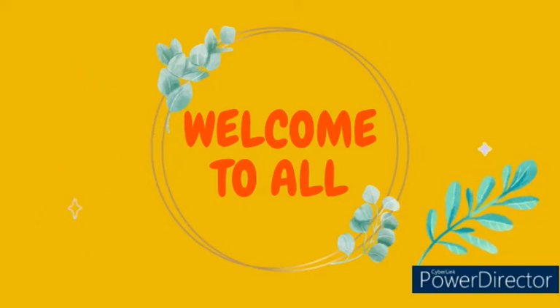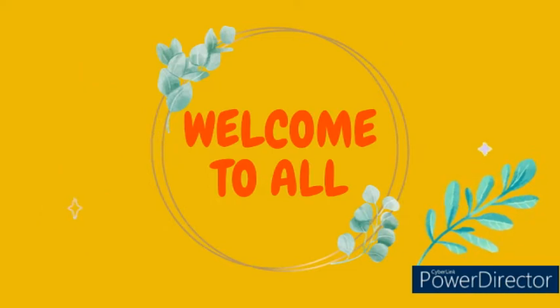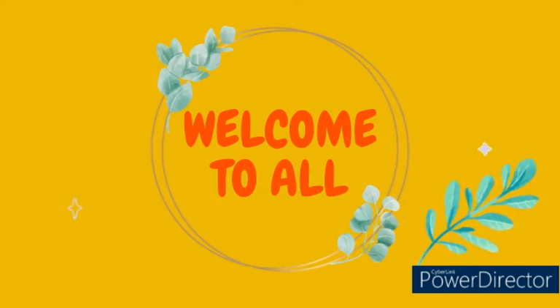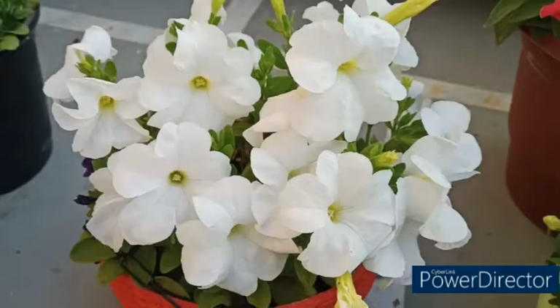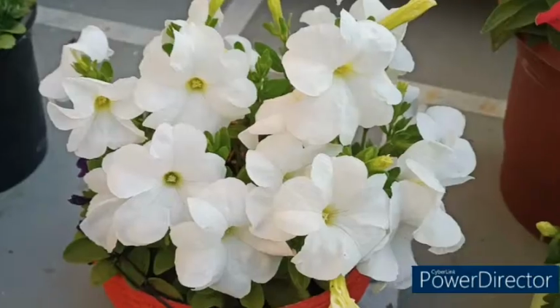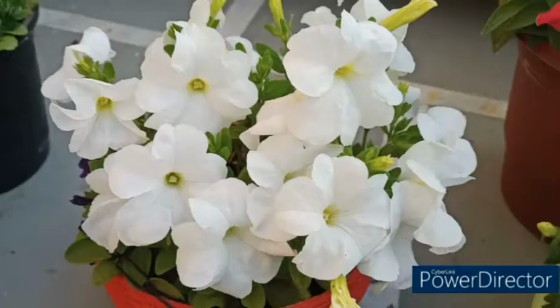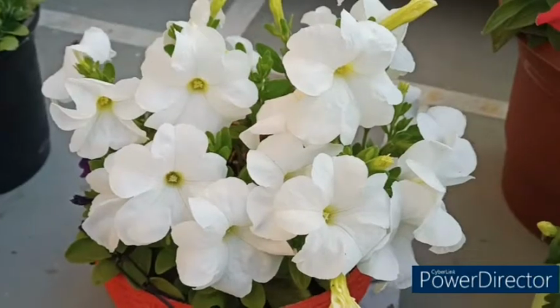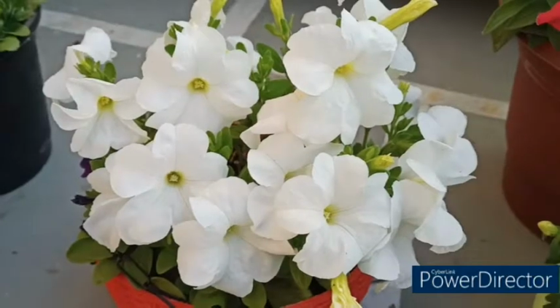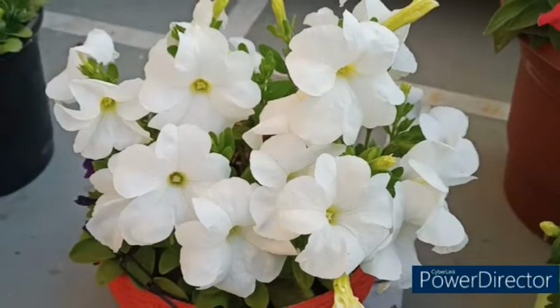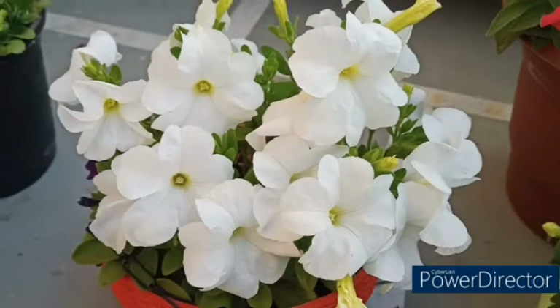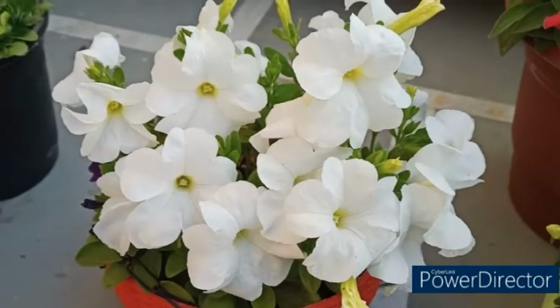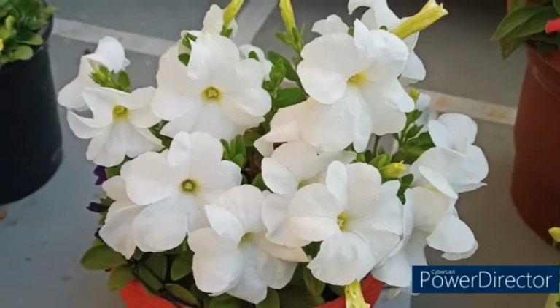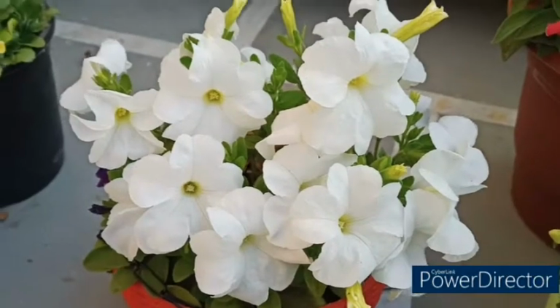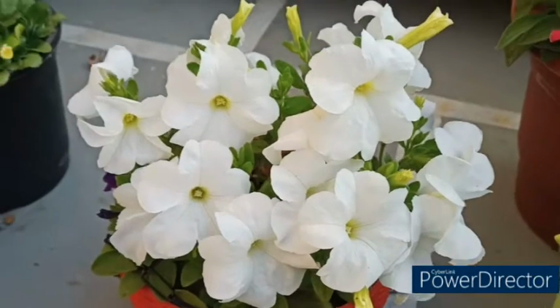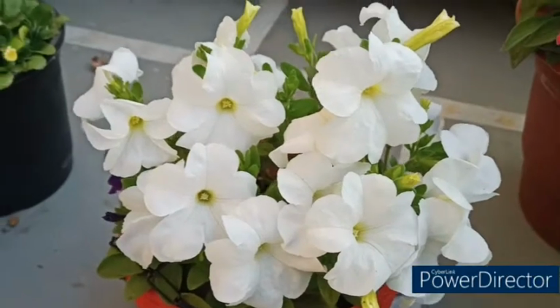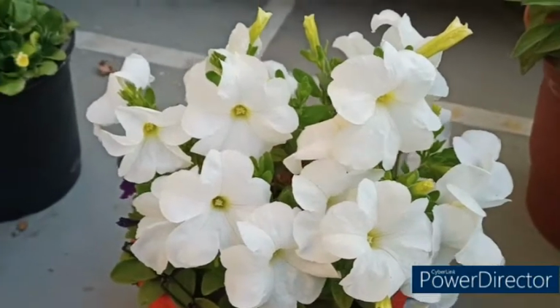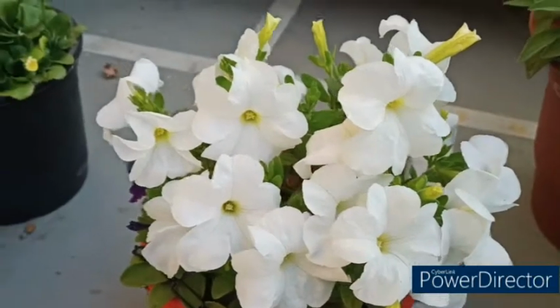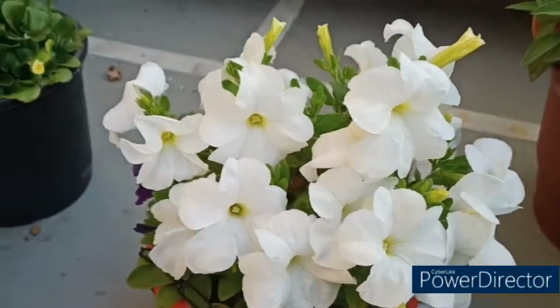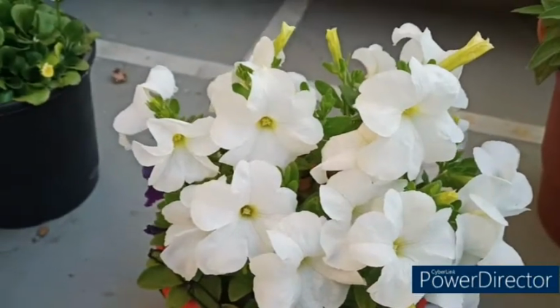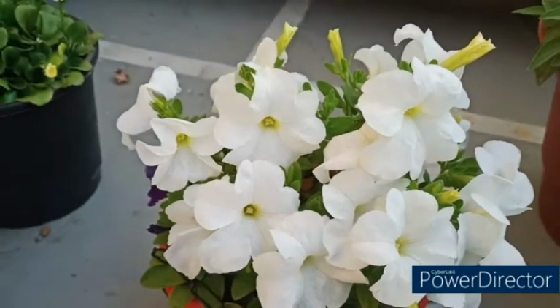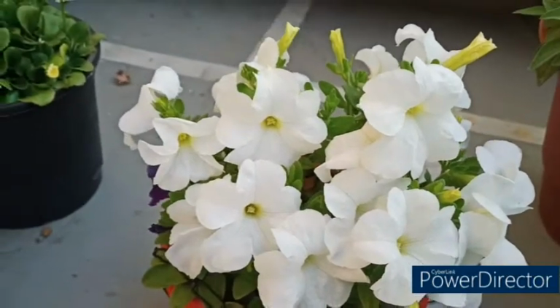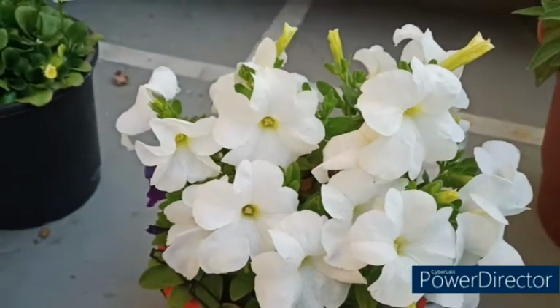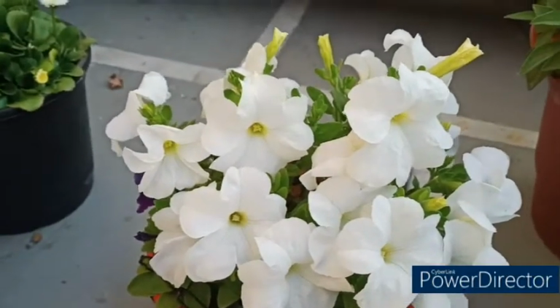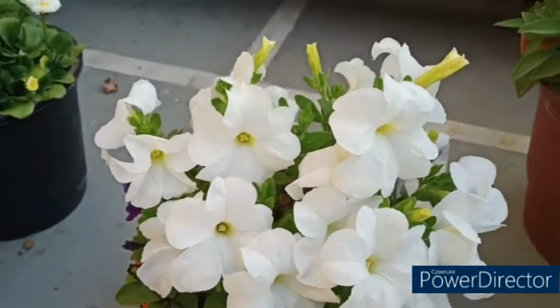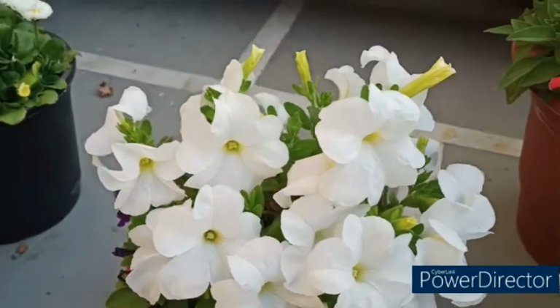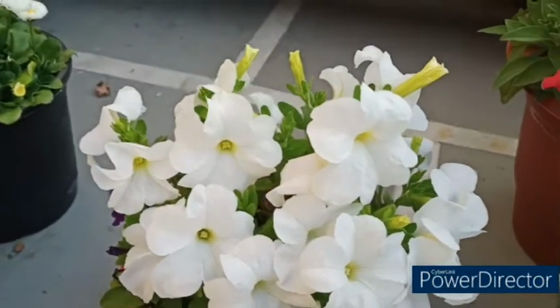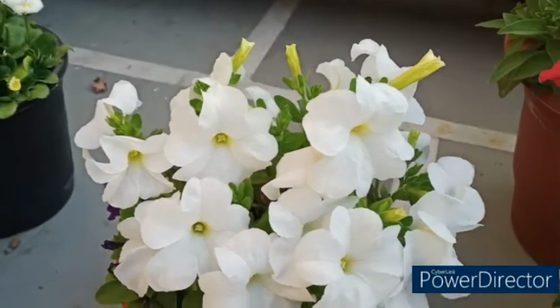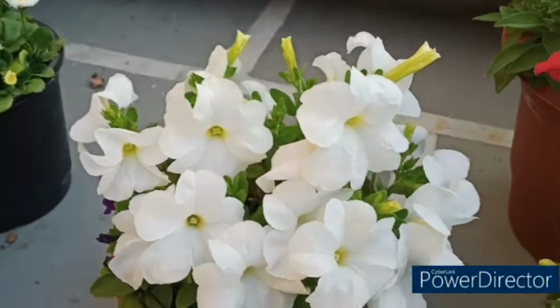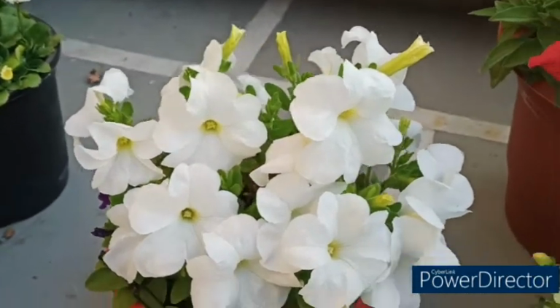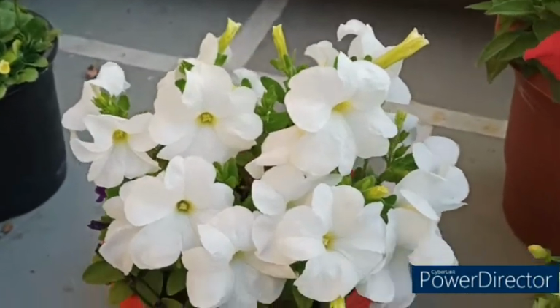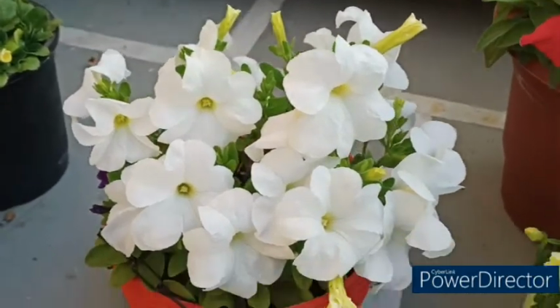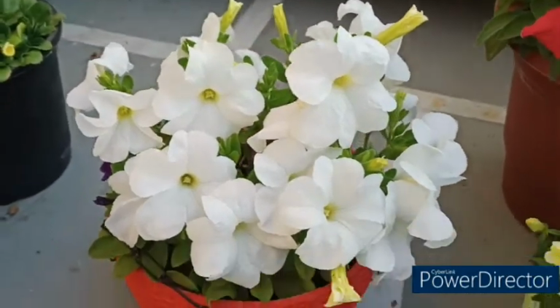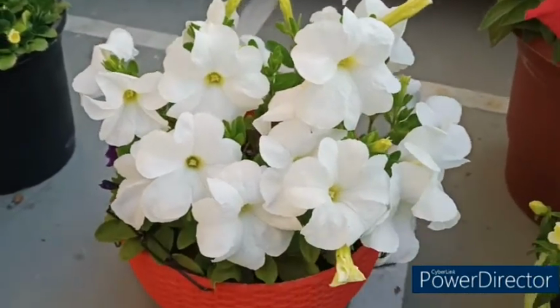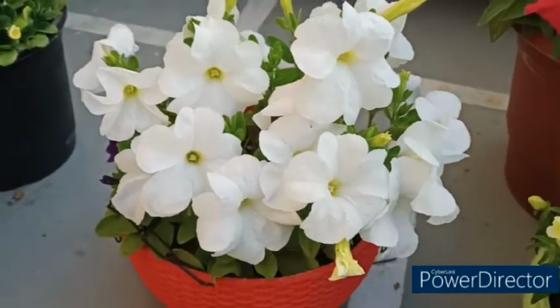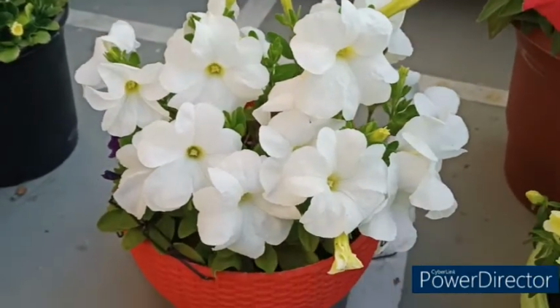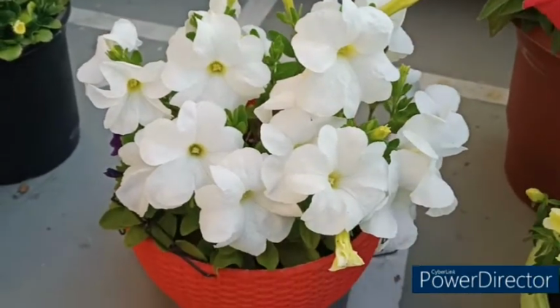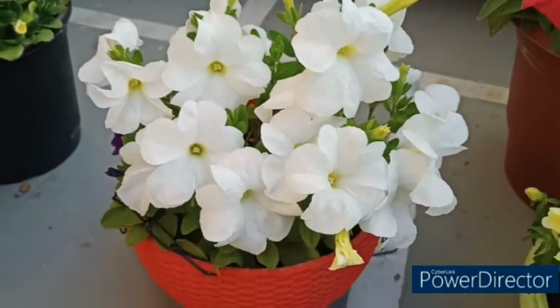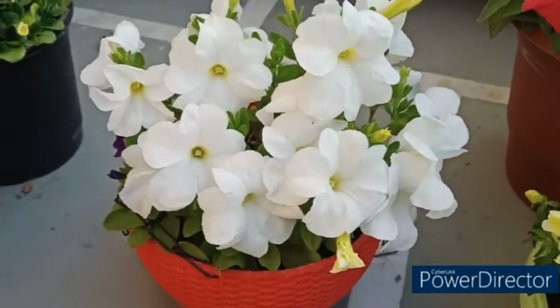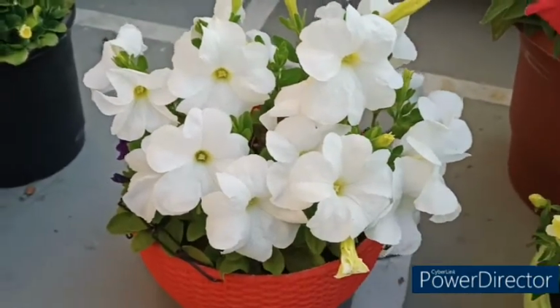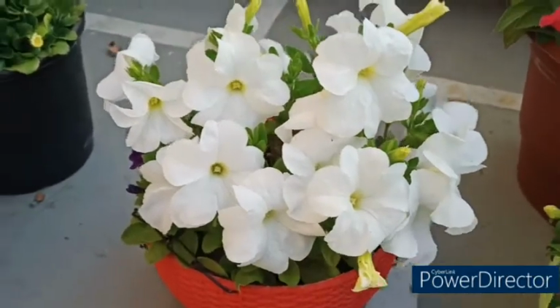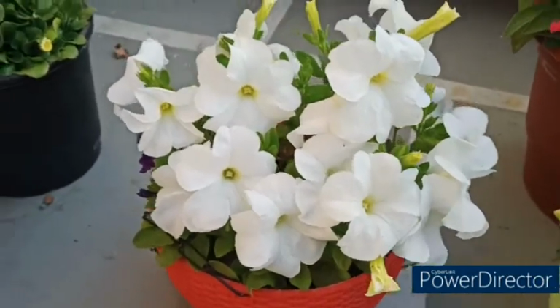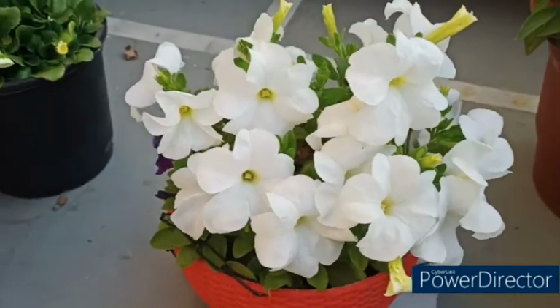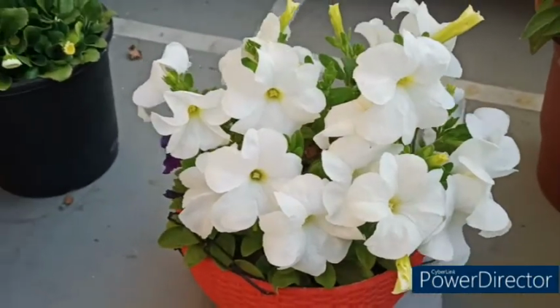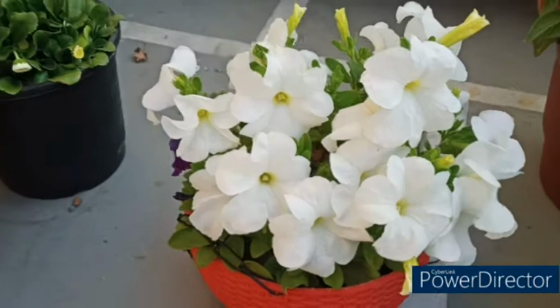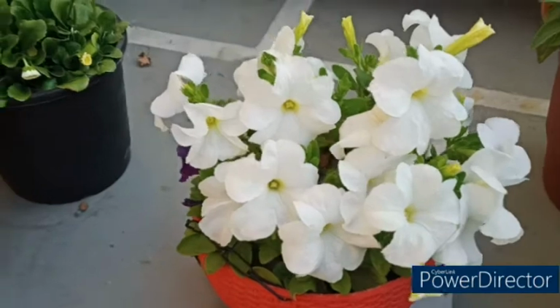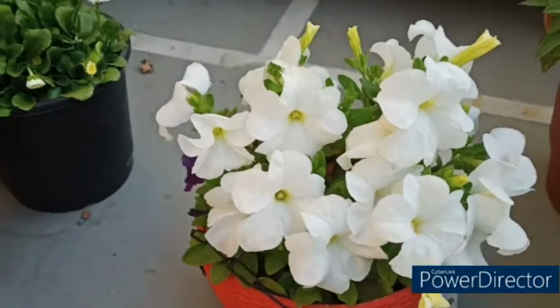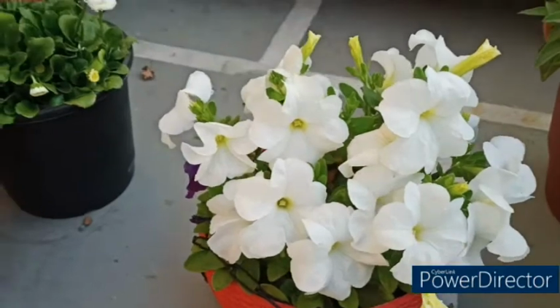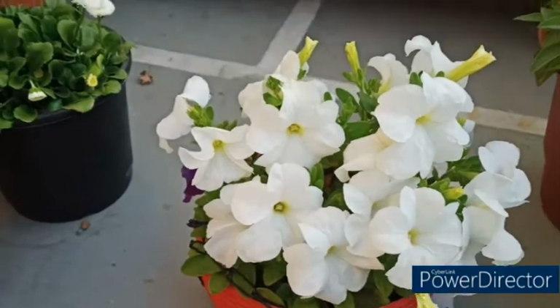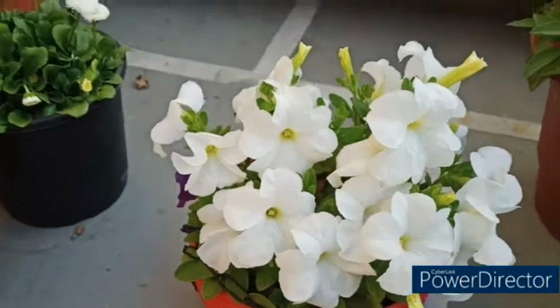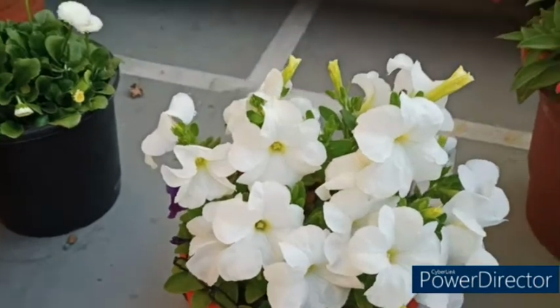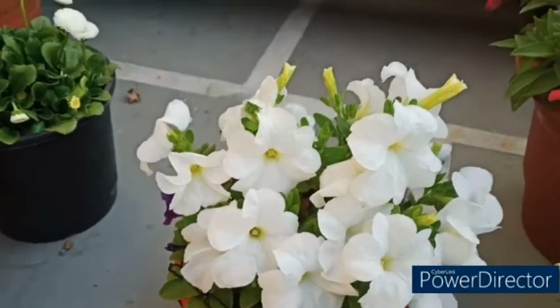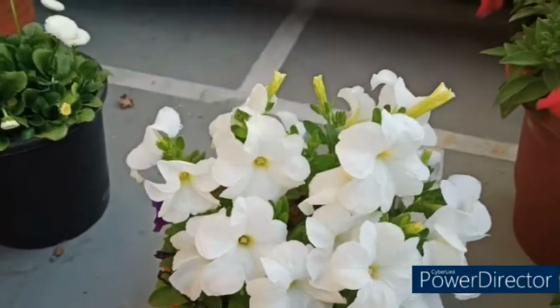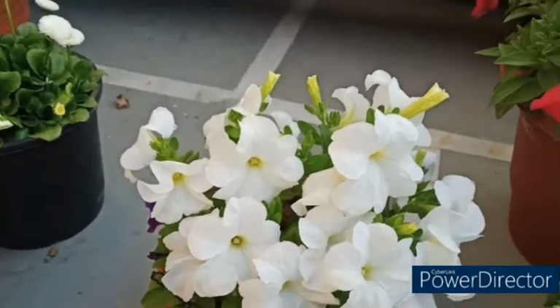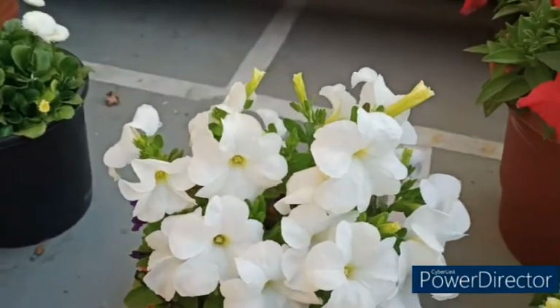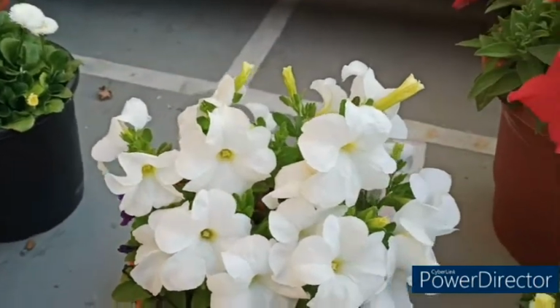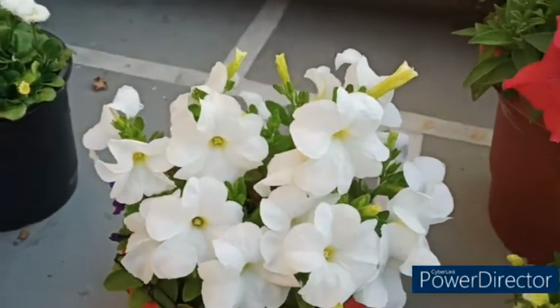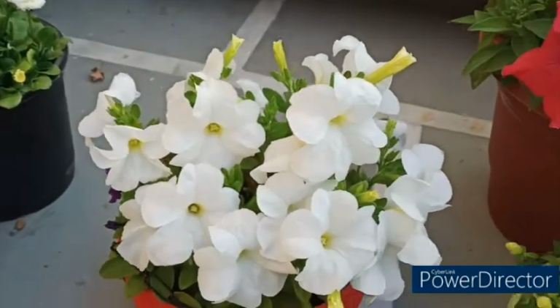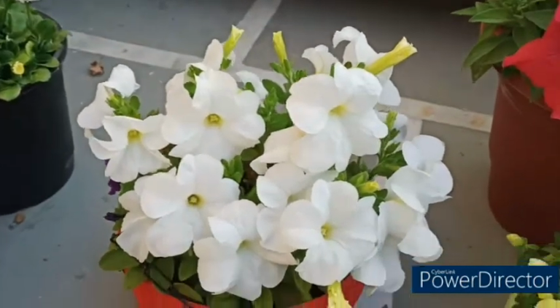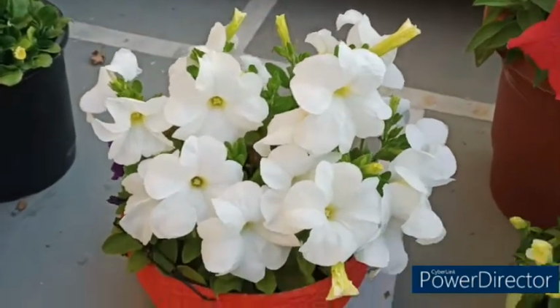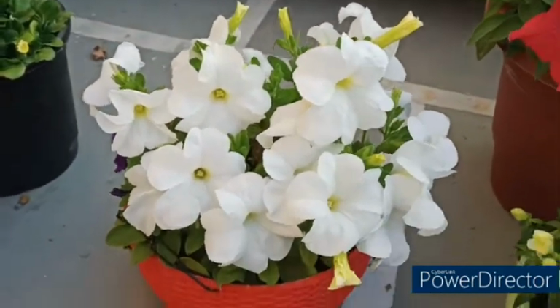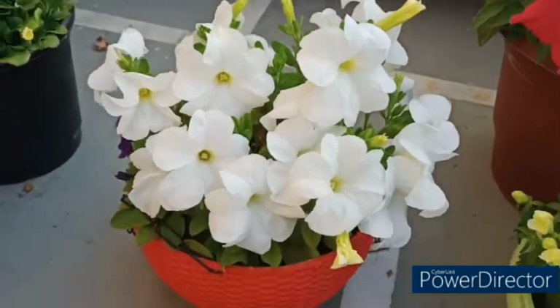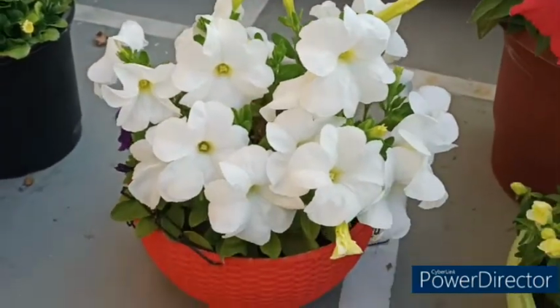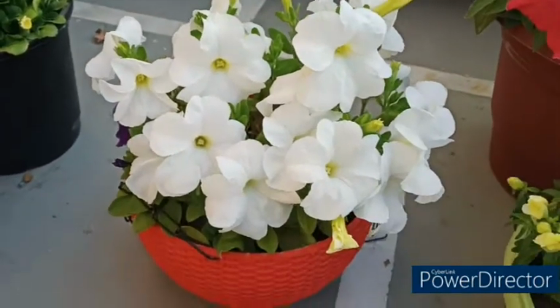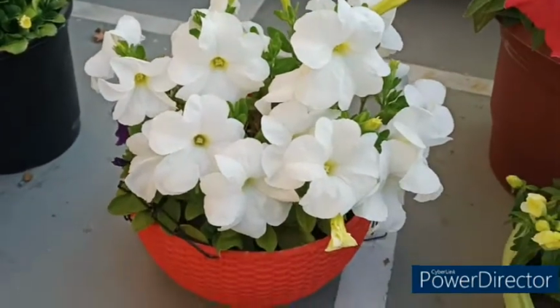Hello friends, welcome back to my channel, Stay Presented Garnier. Look at friends, my petunias have so many heavy blooms.